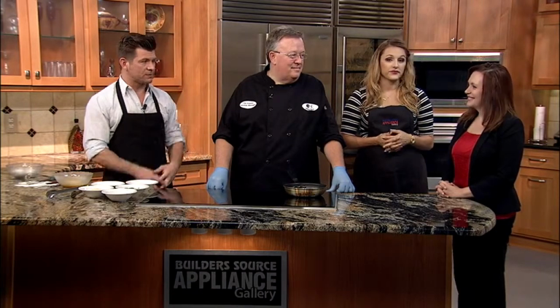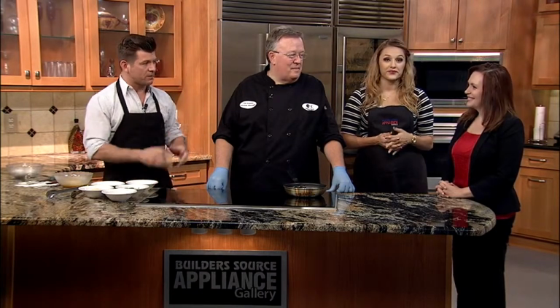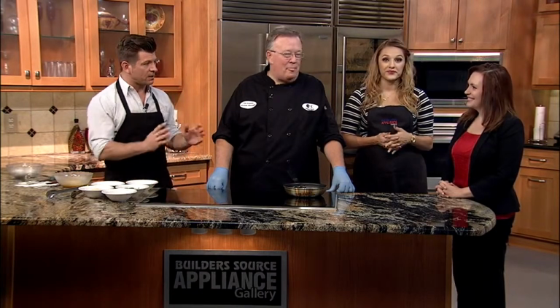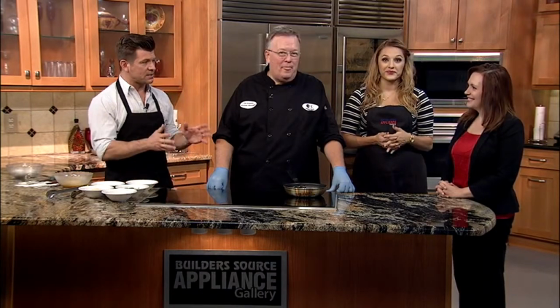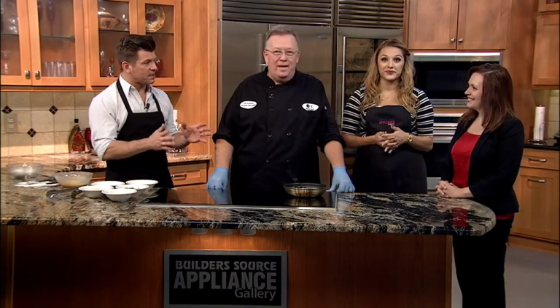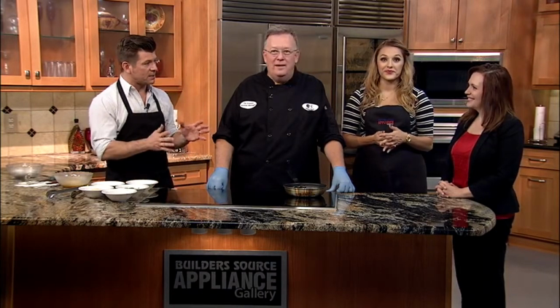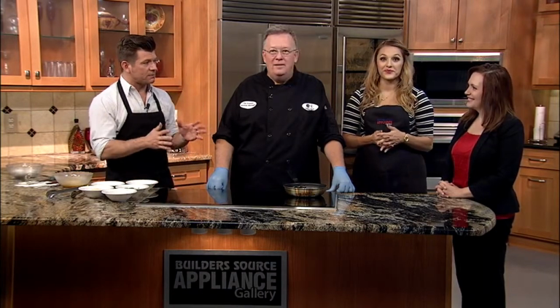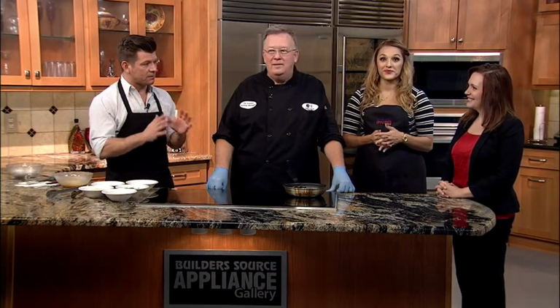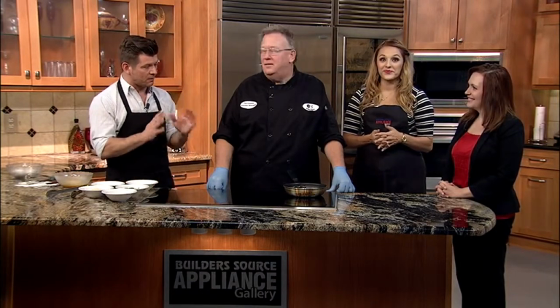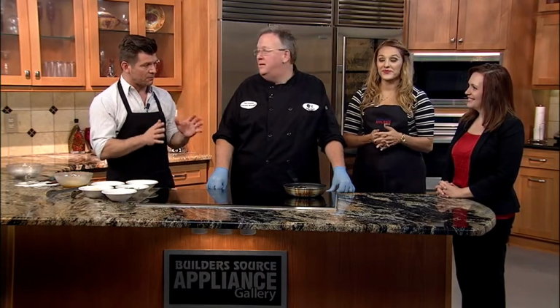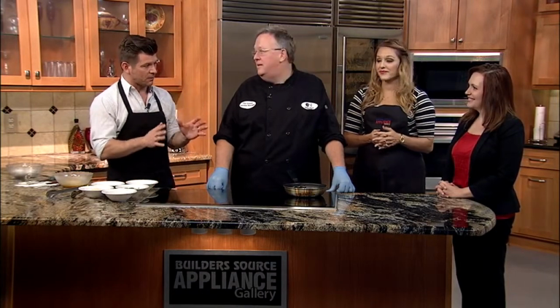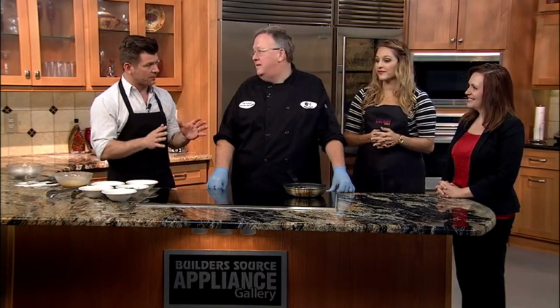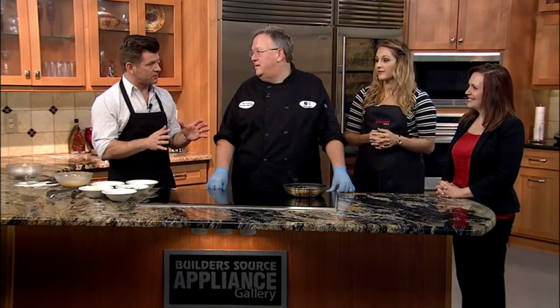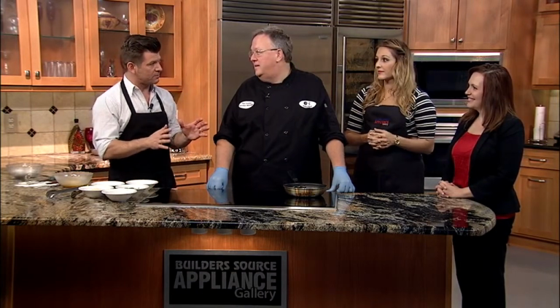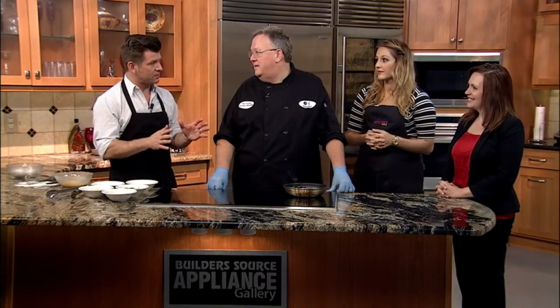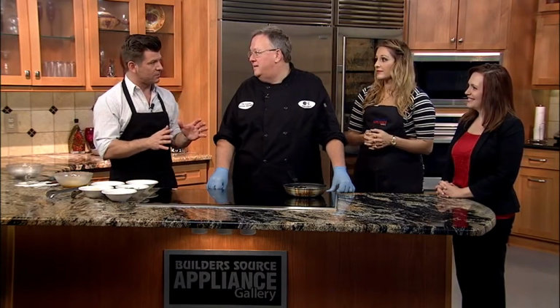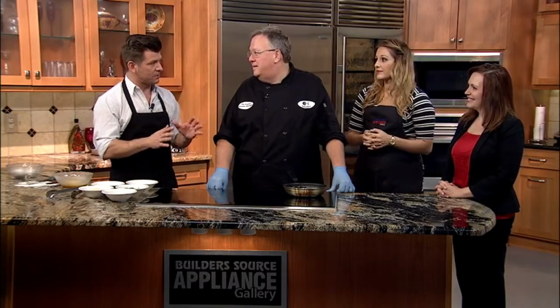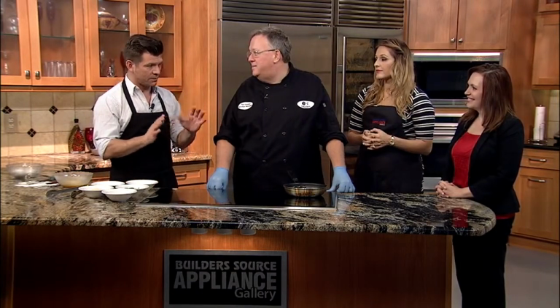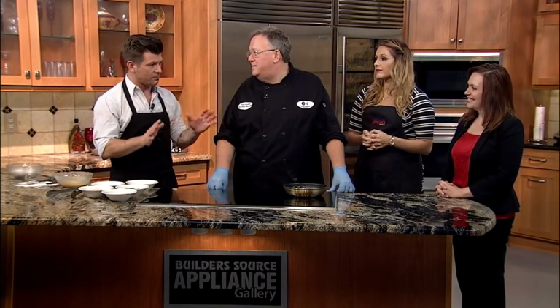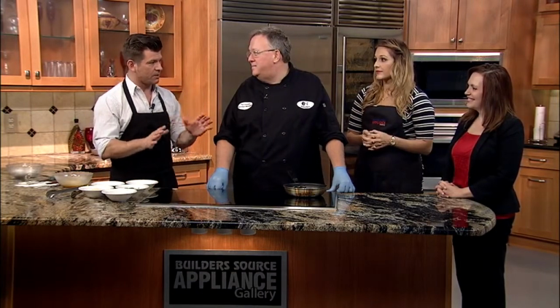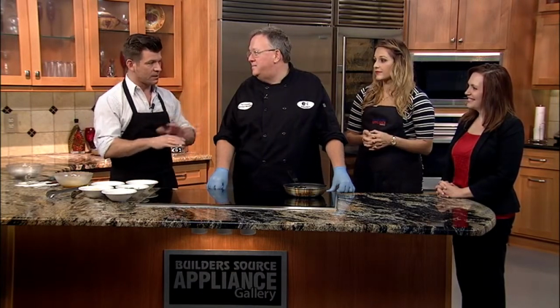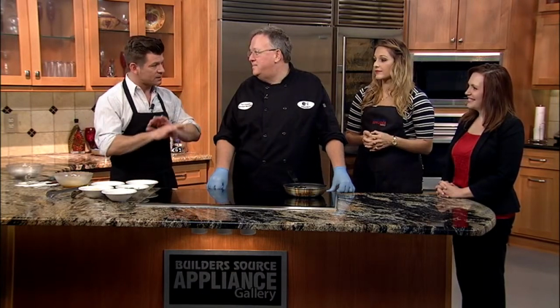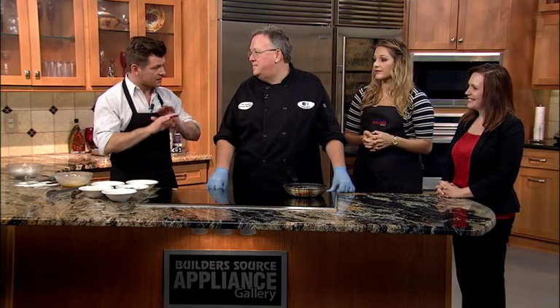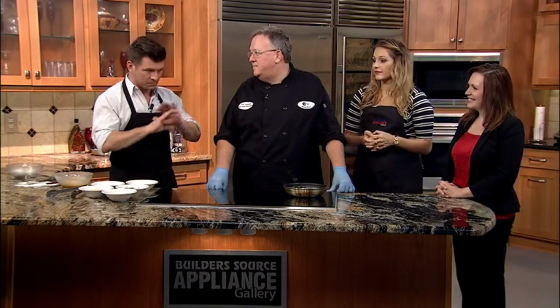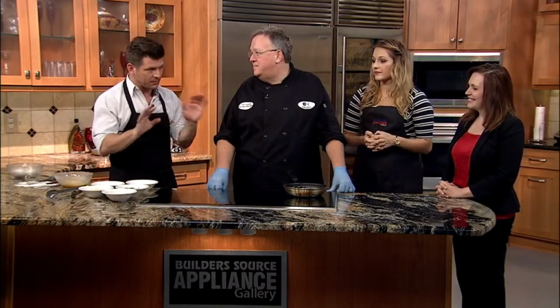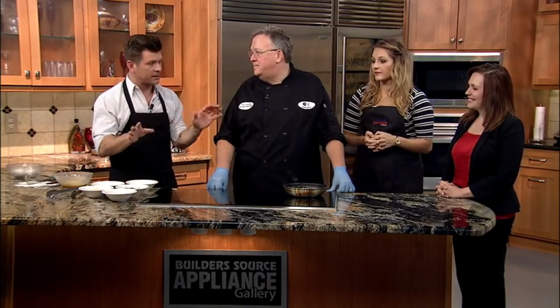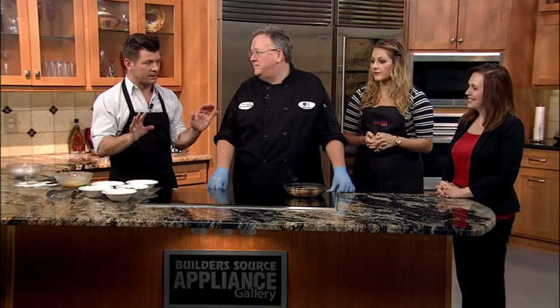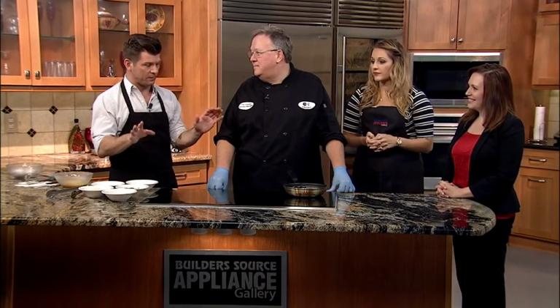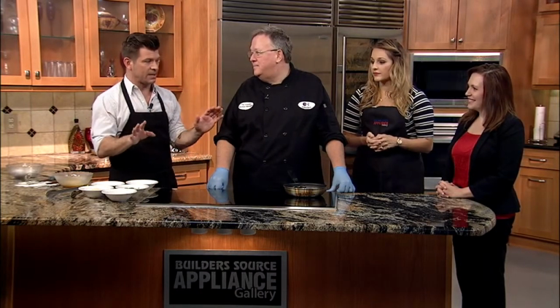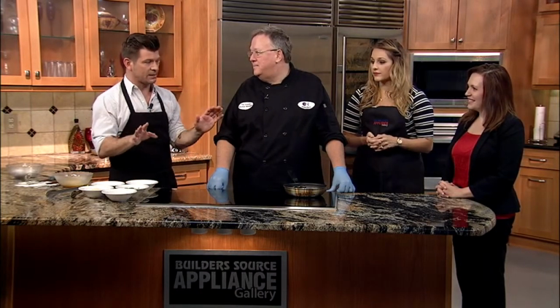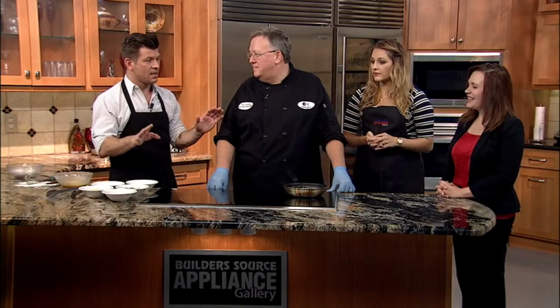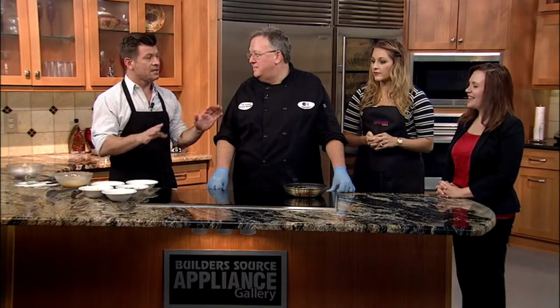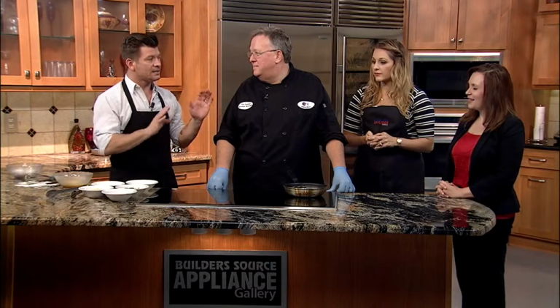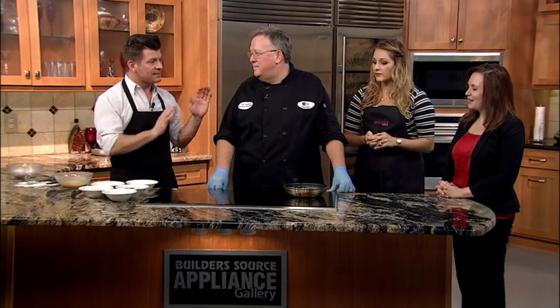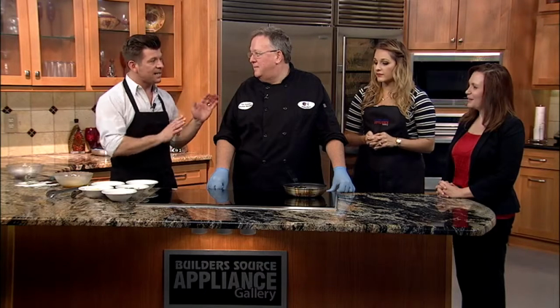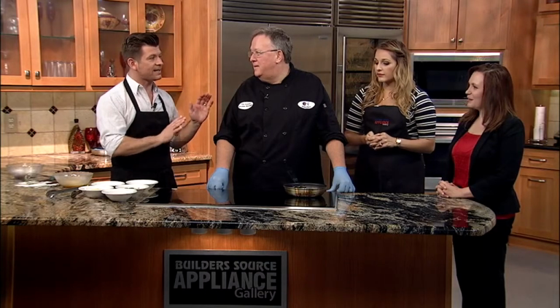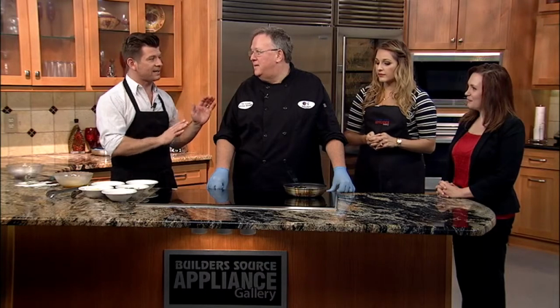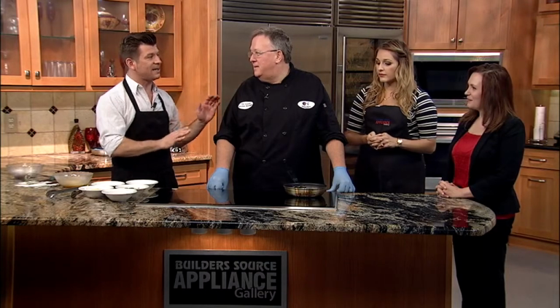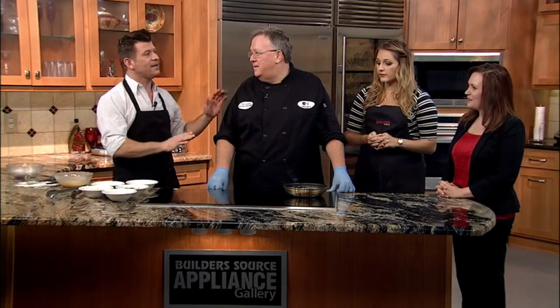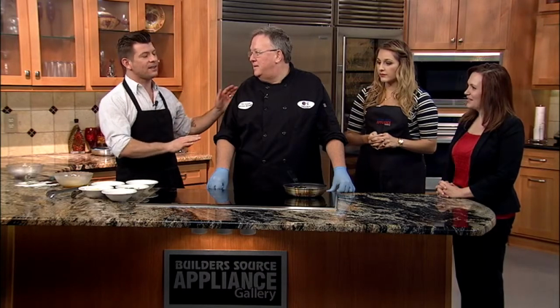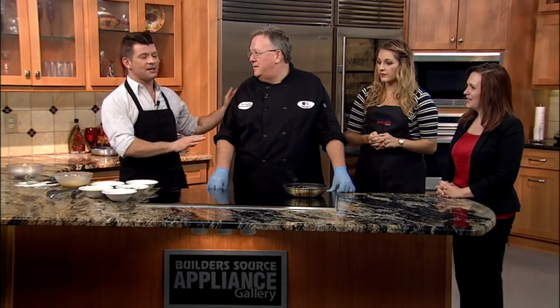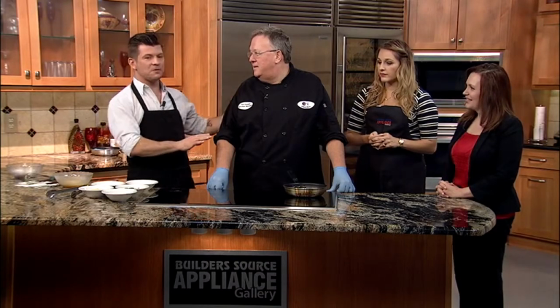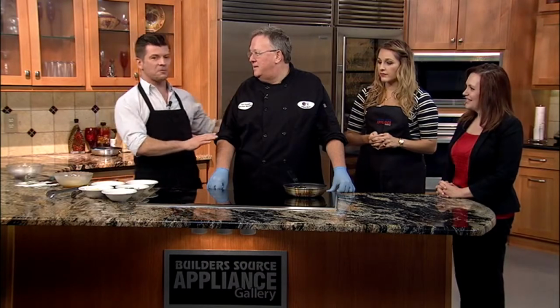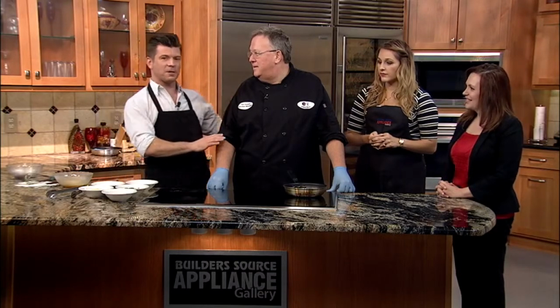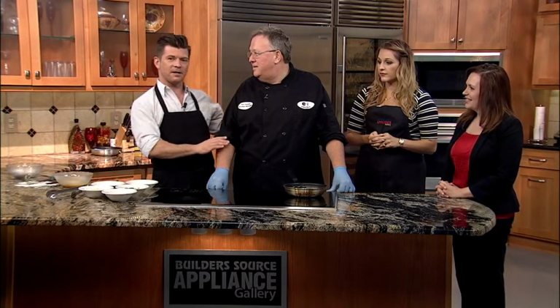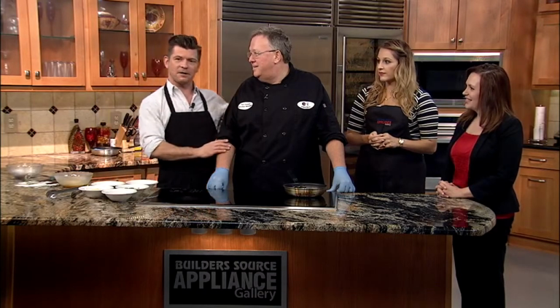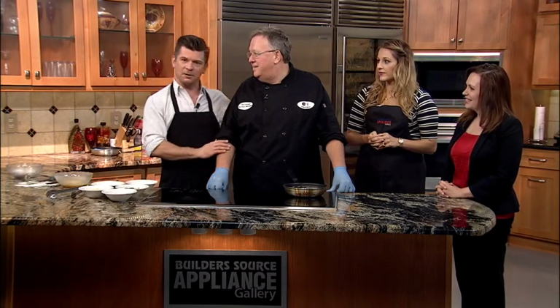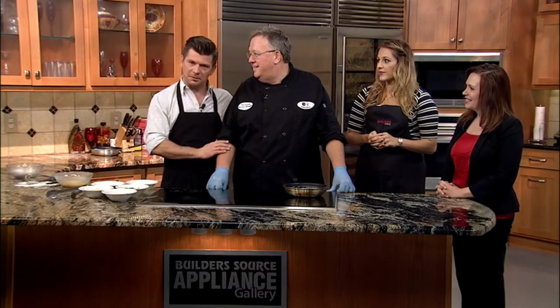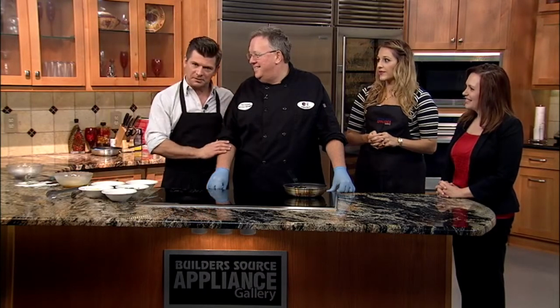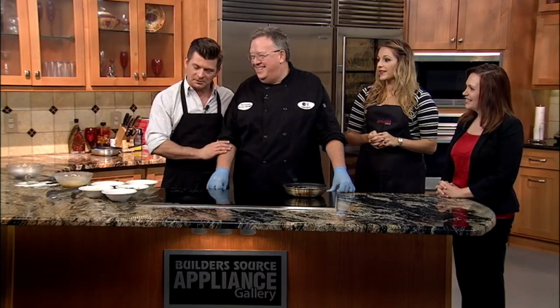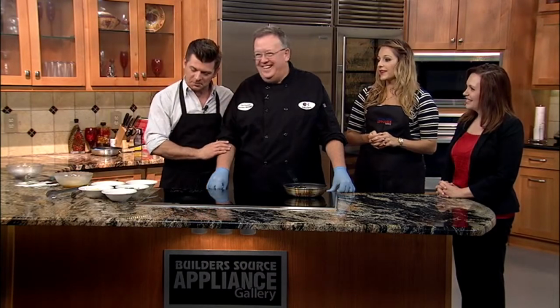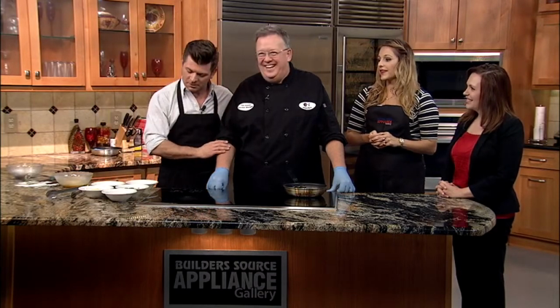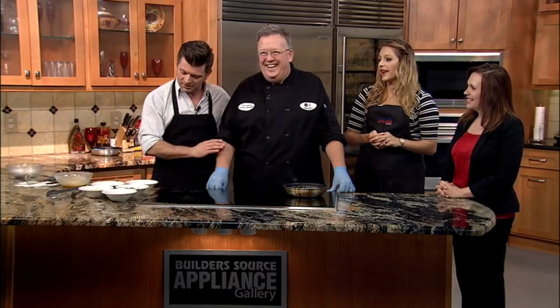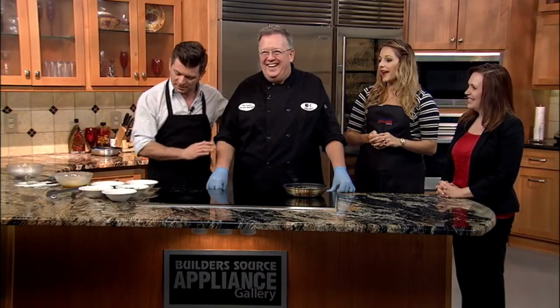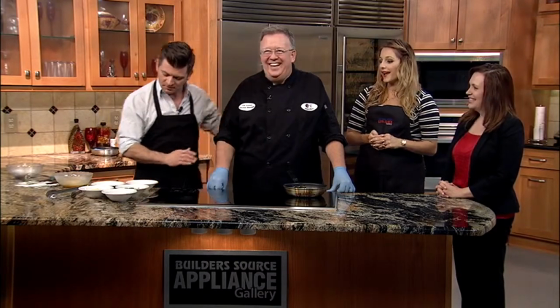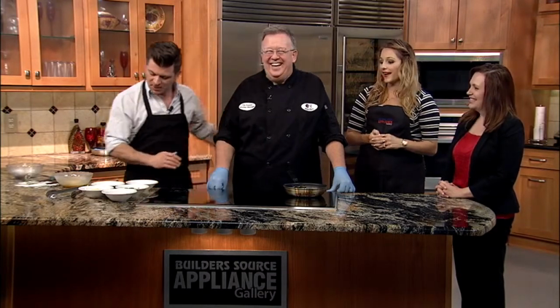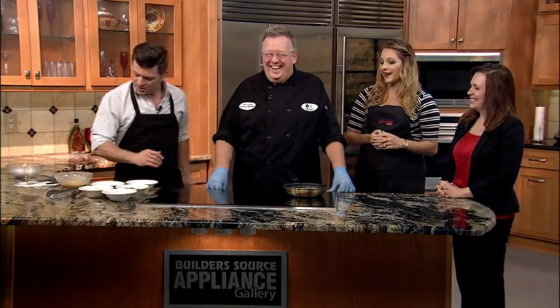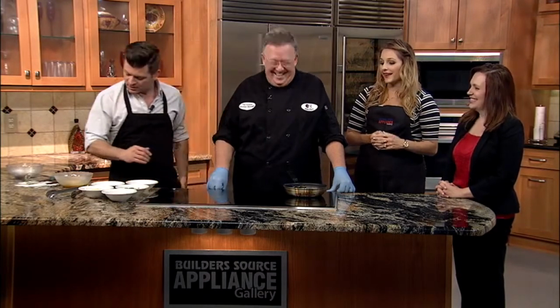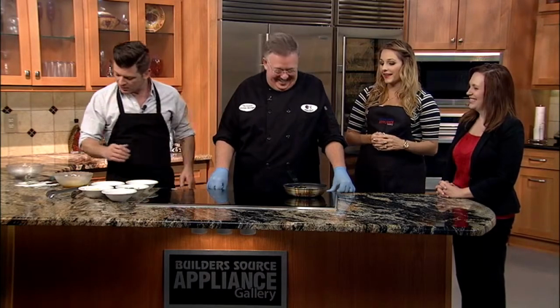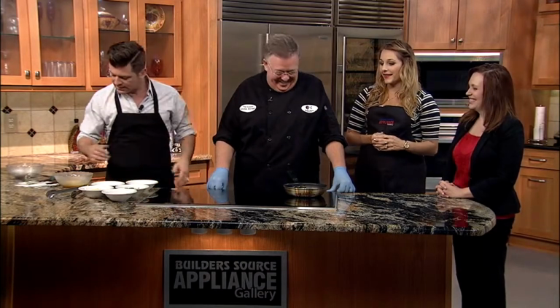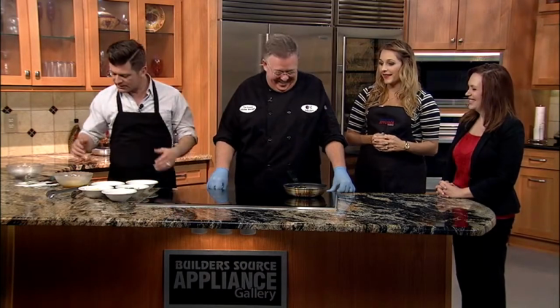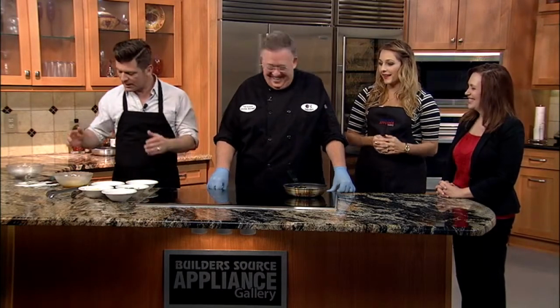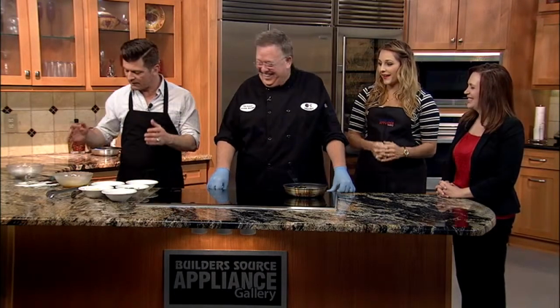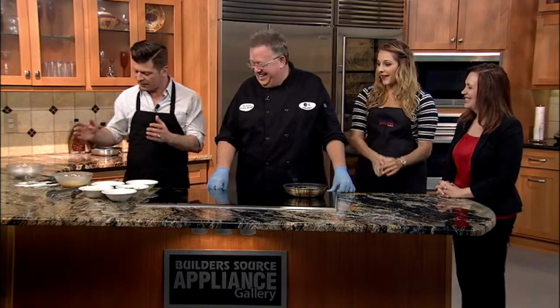First of all, guys, thank you for all the work that you do in our community. It's really great. Secondly, thank you for making omelets this morning. So let's dive in.